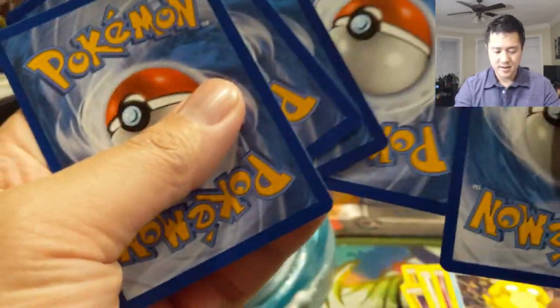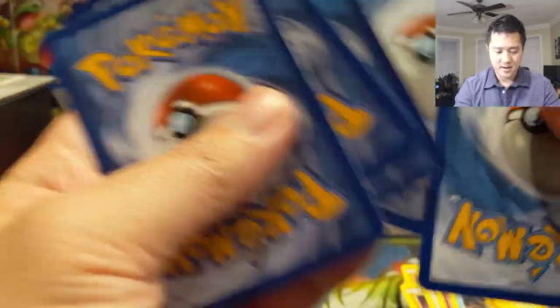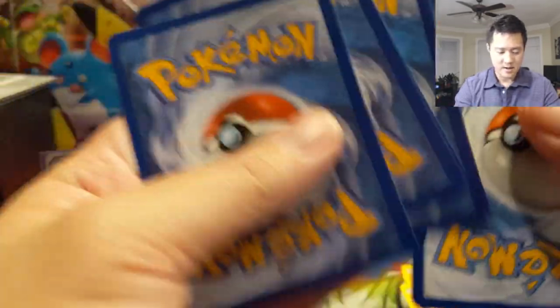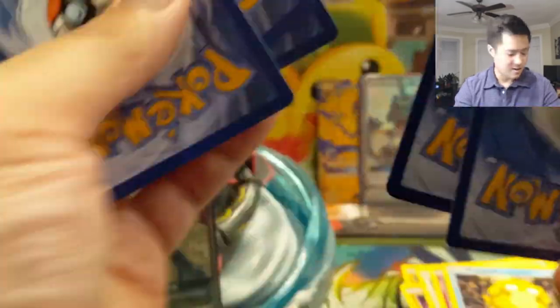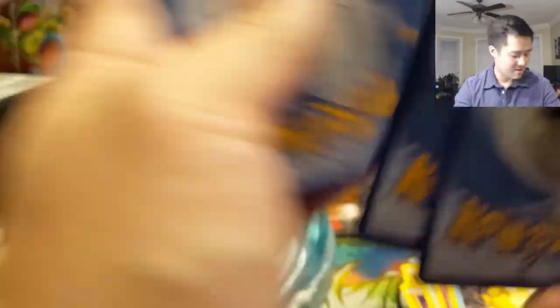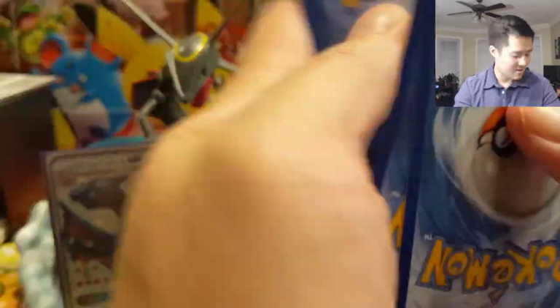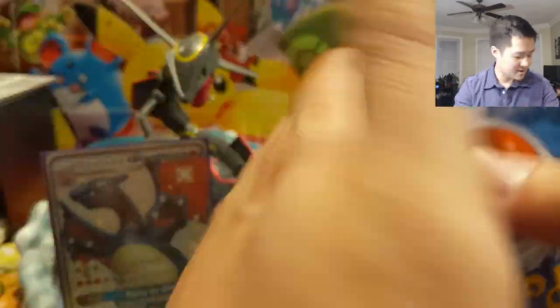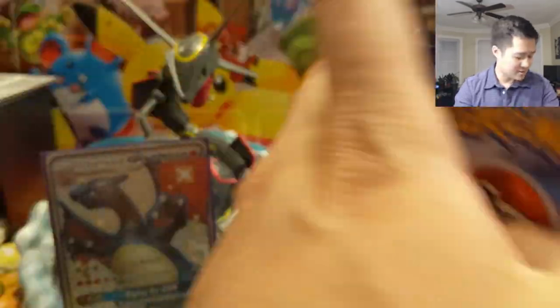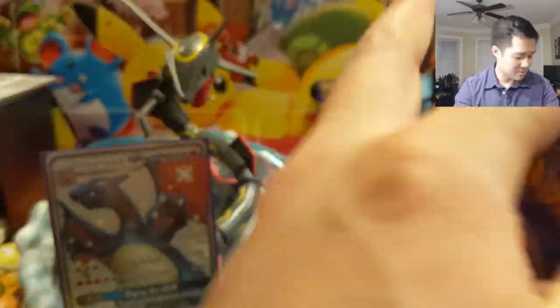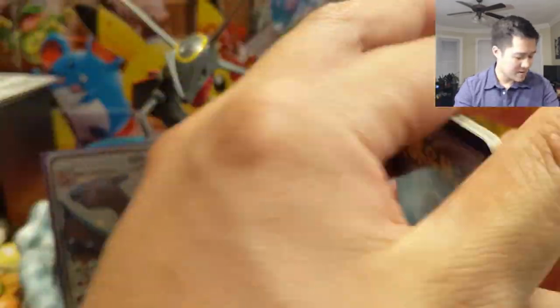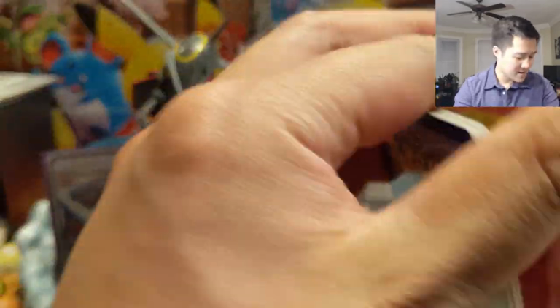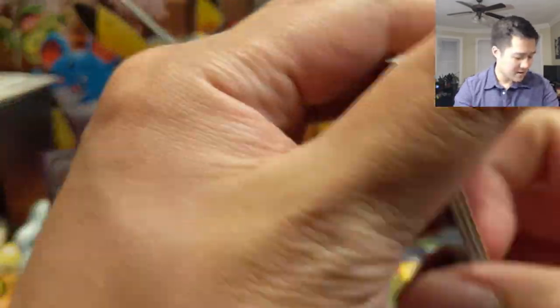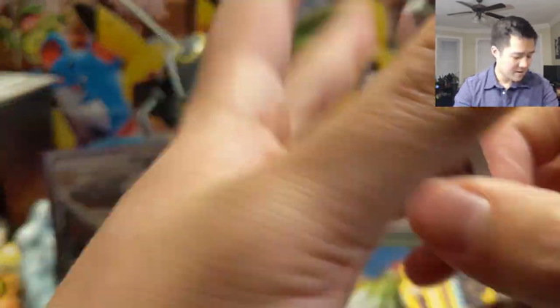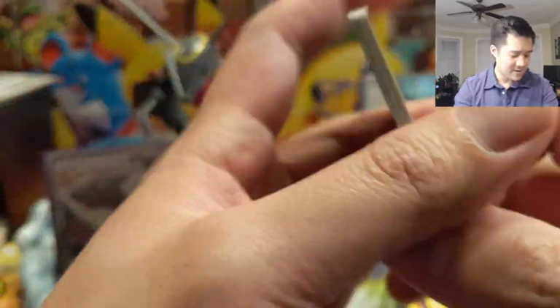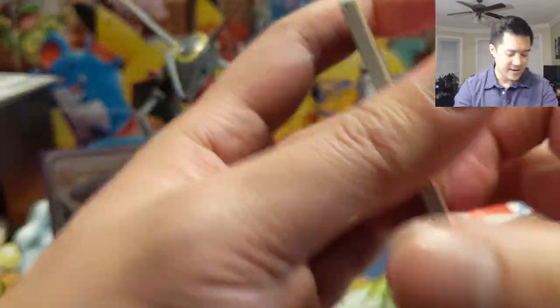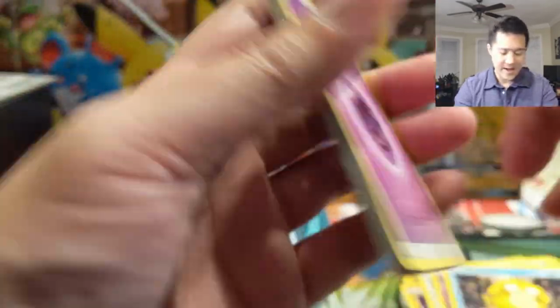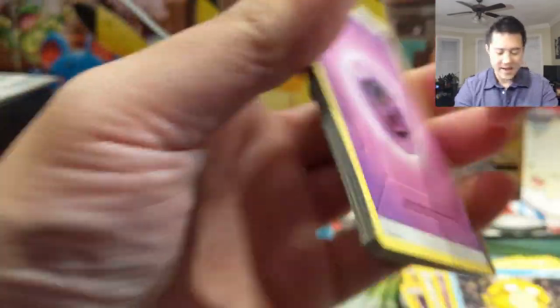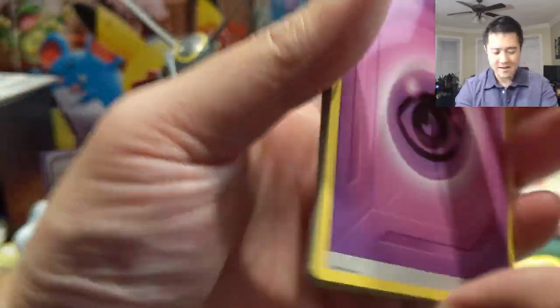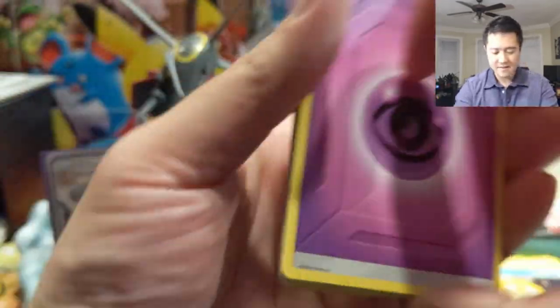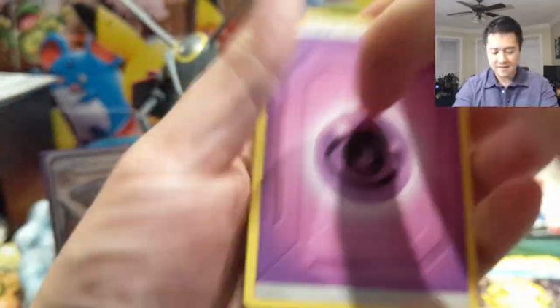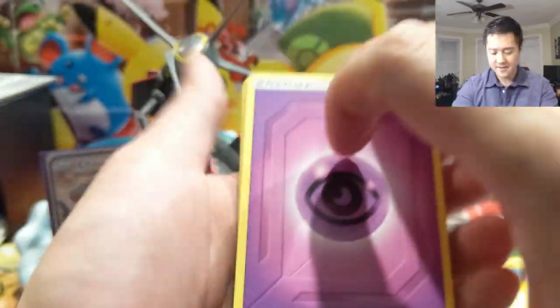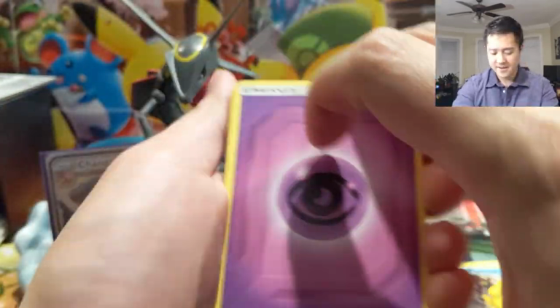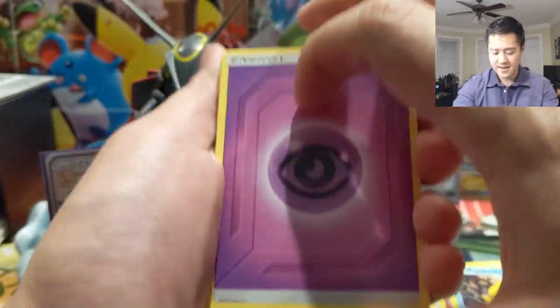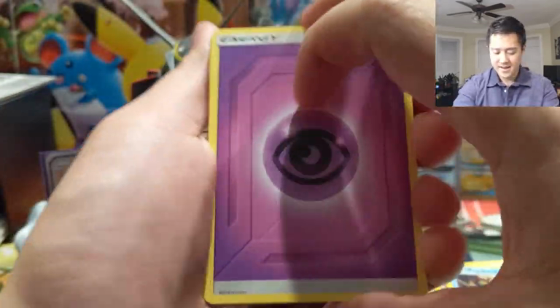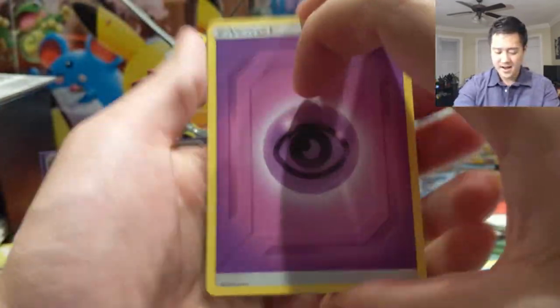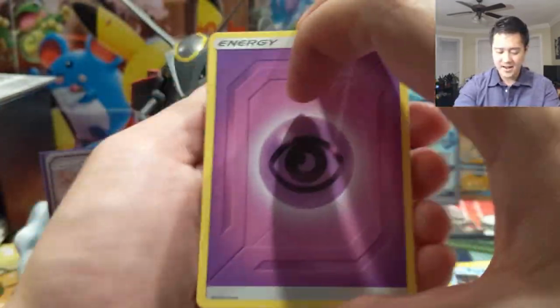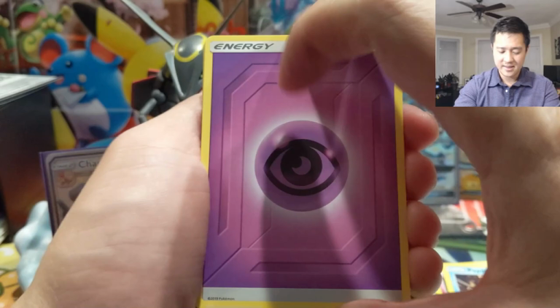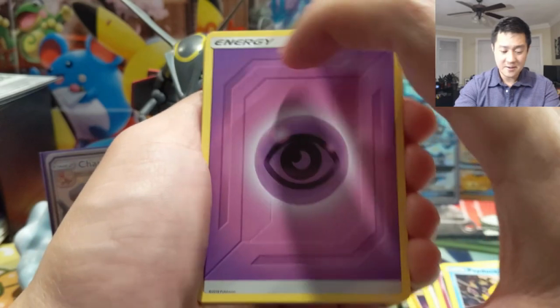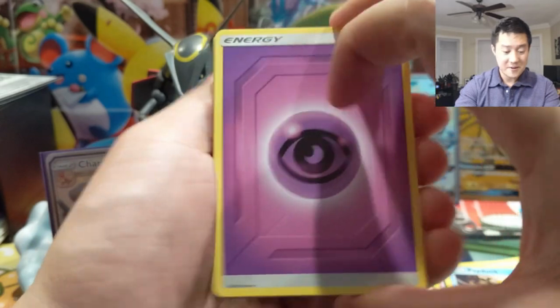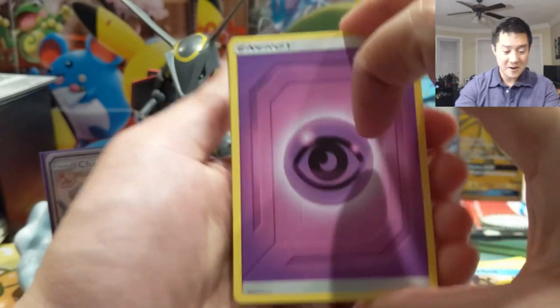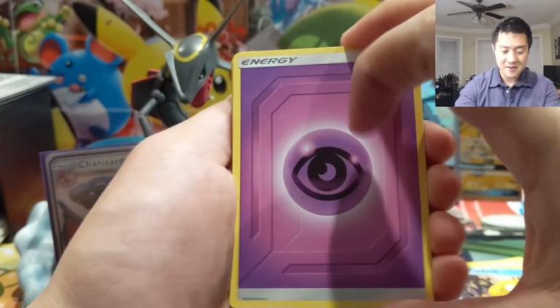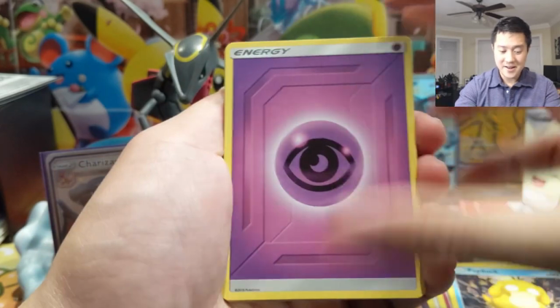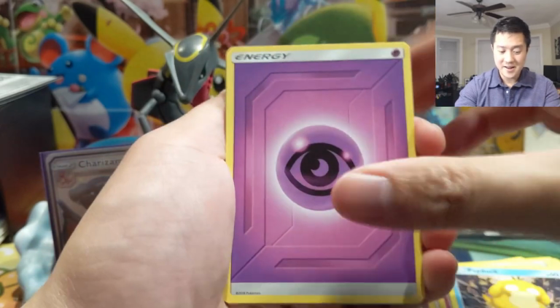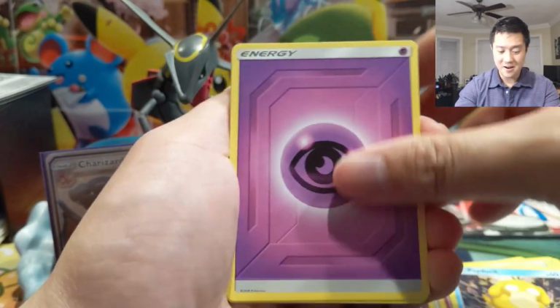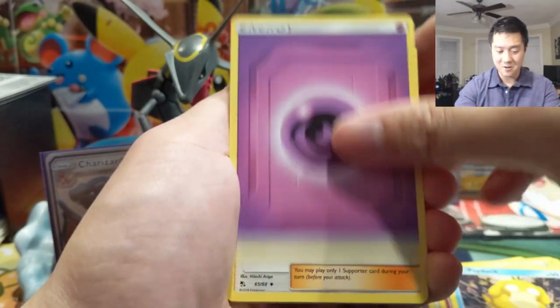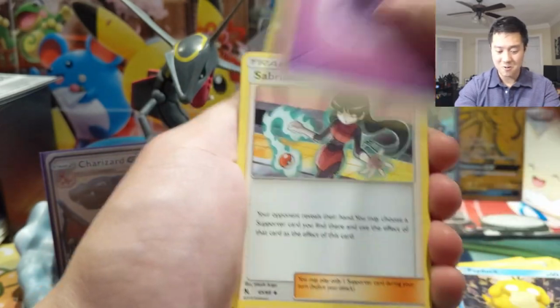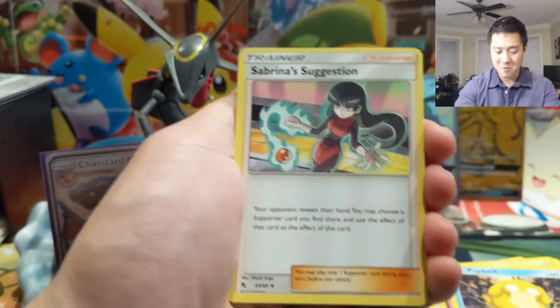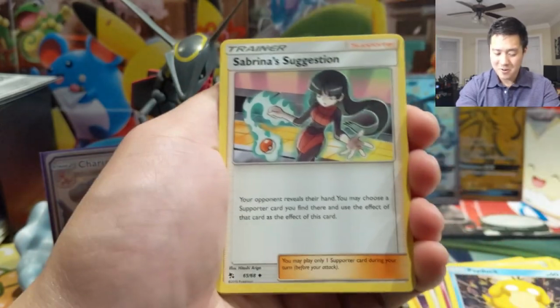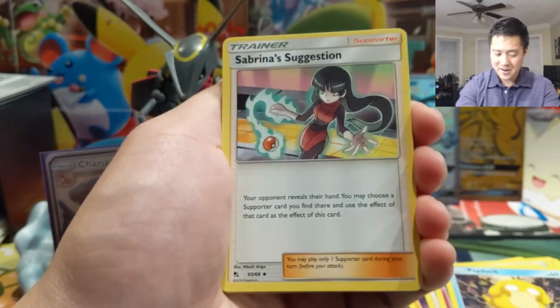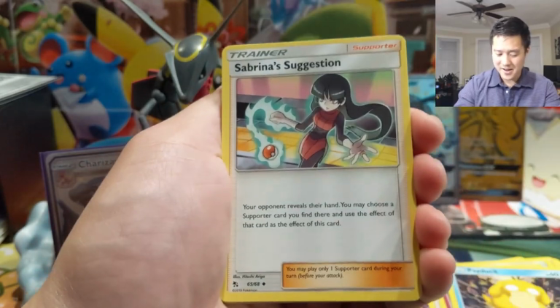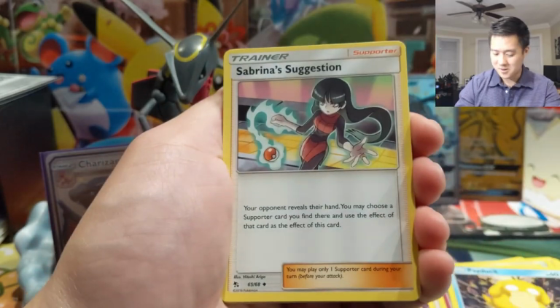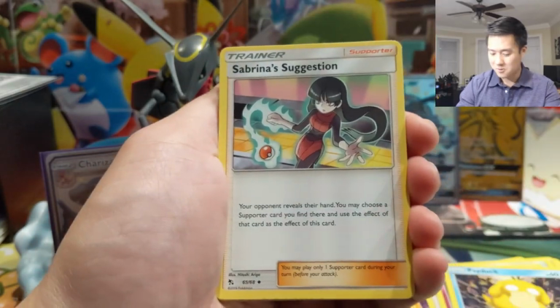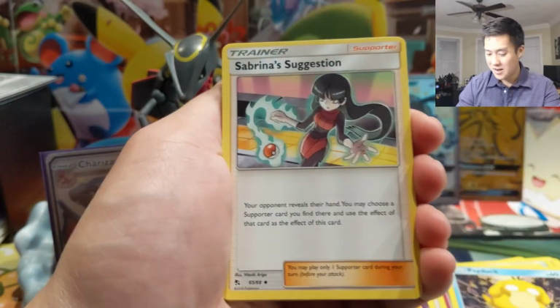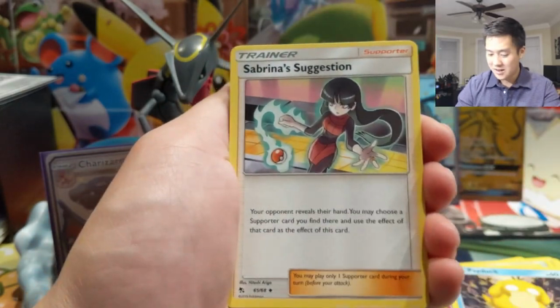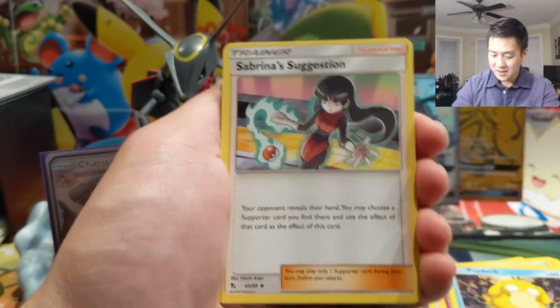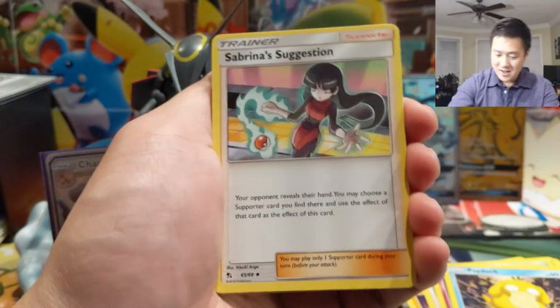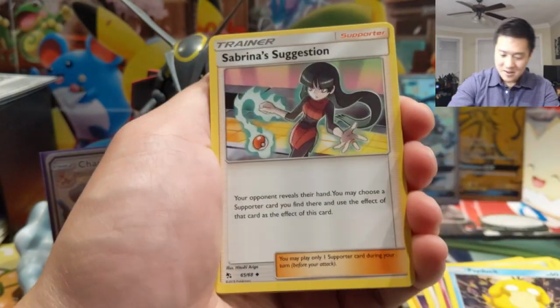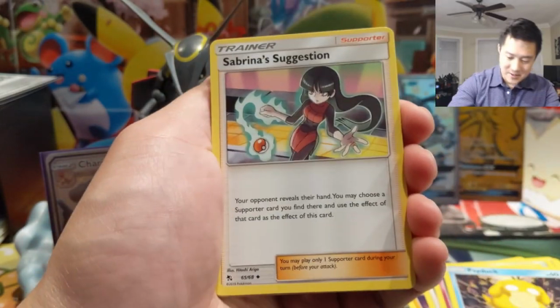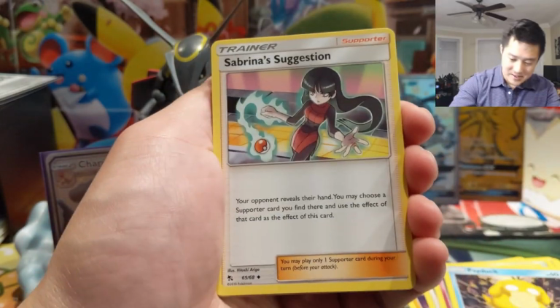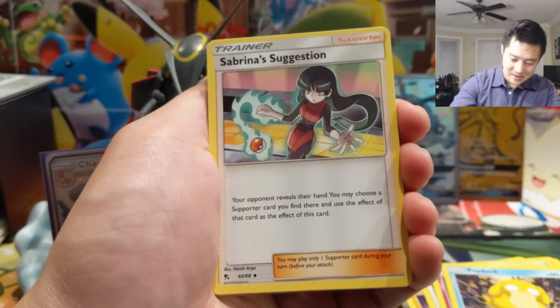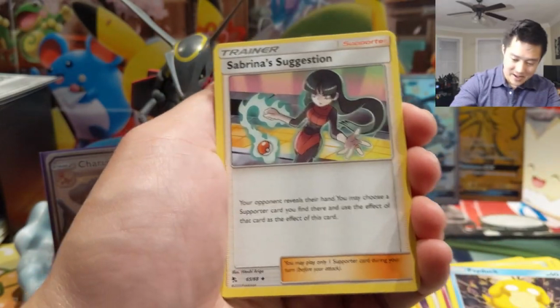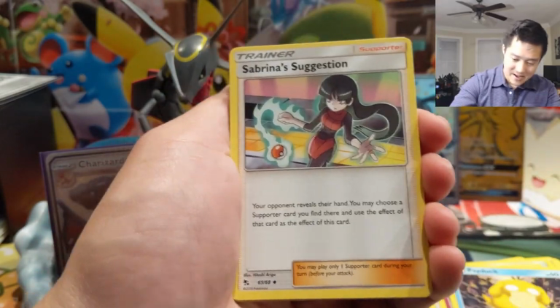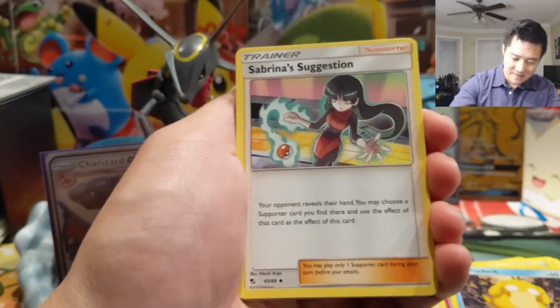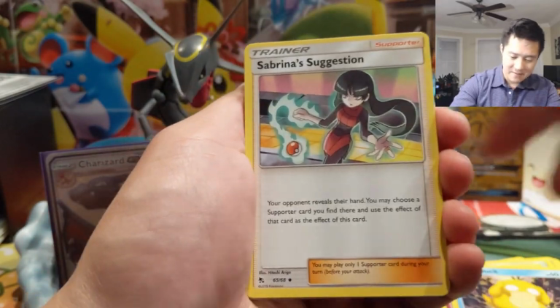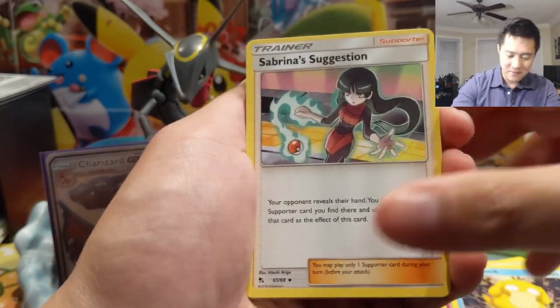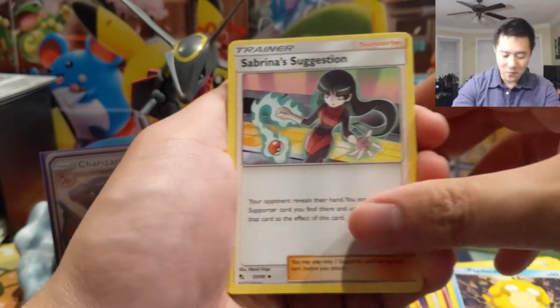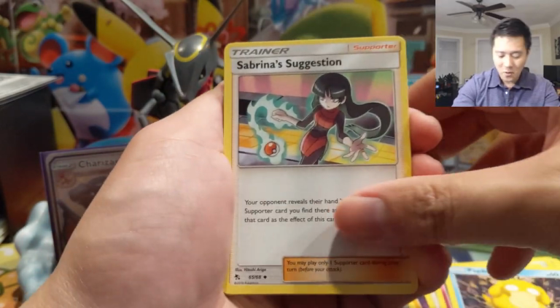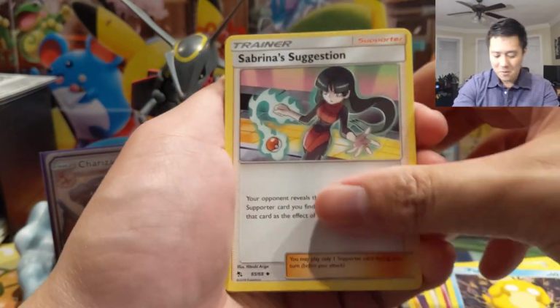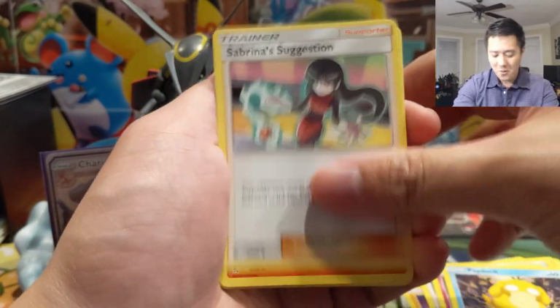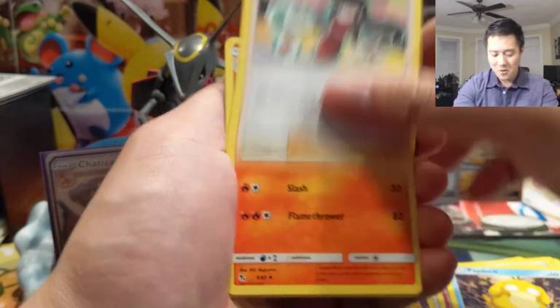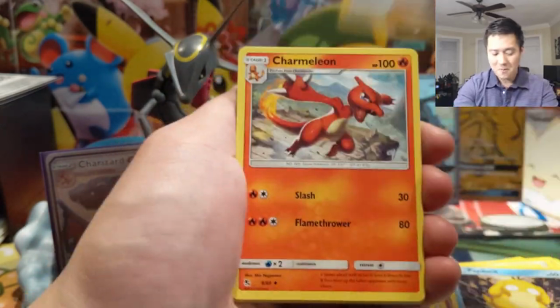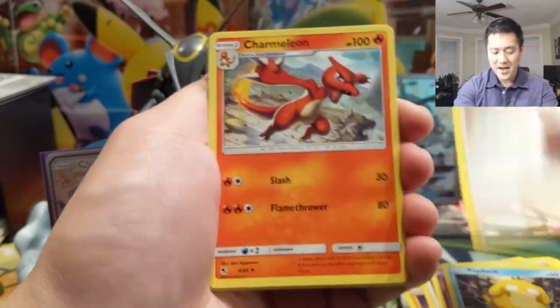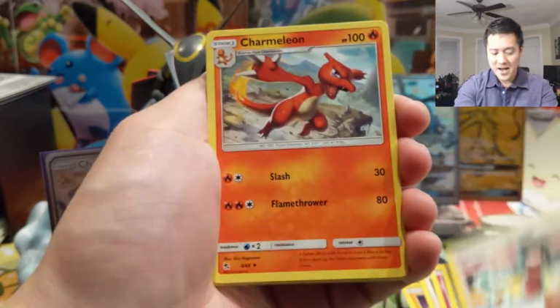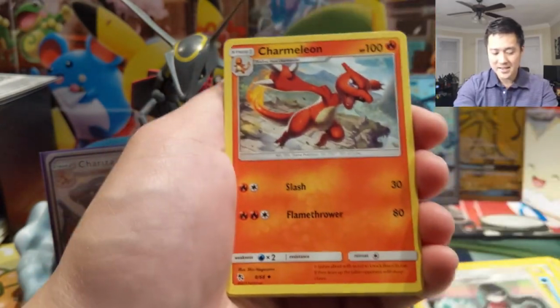We already hit our quota and we still have four more packs to go.